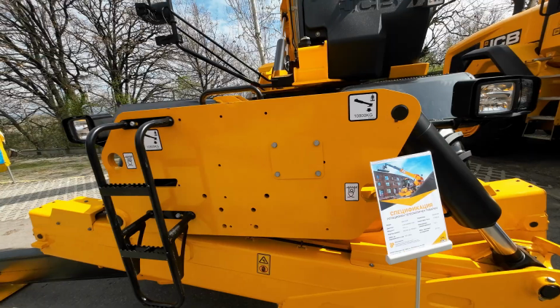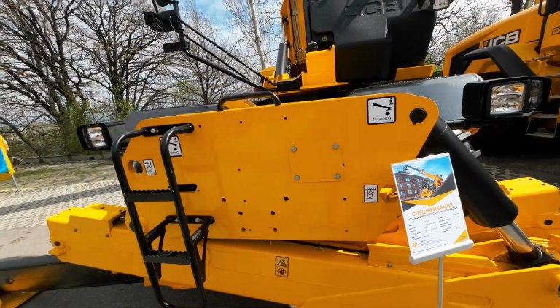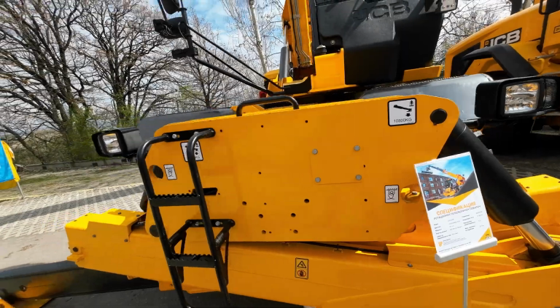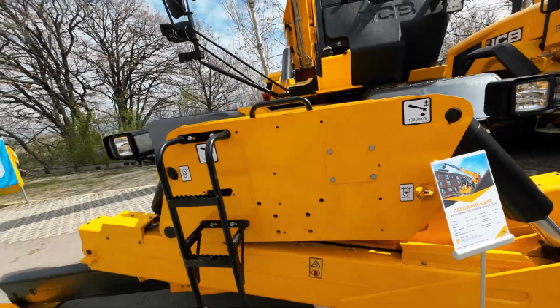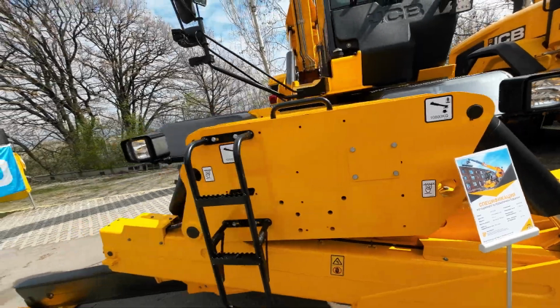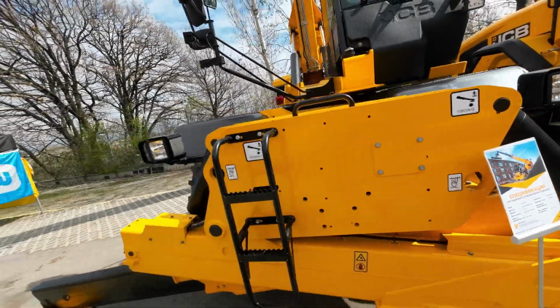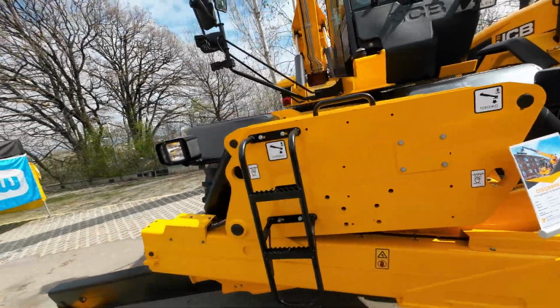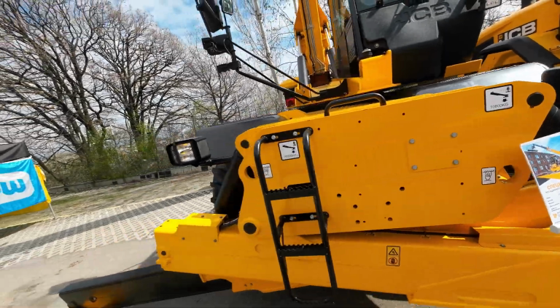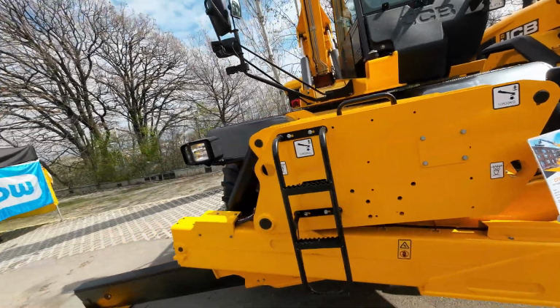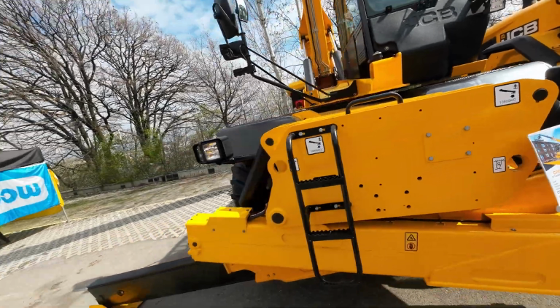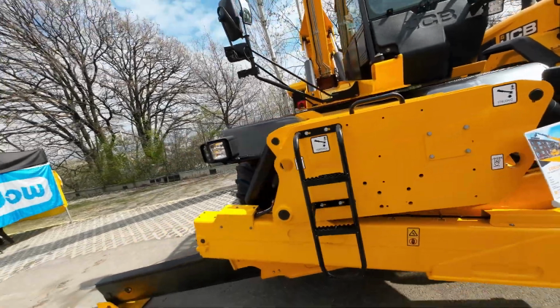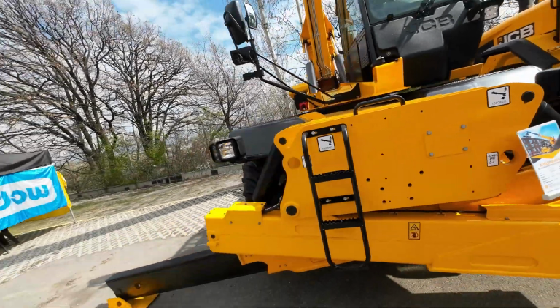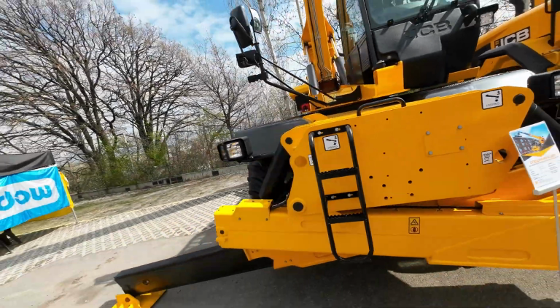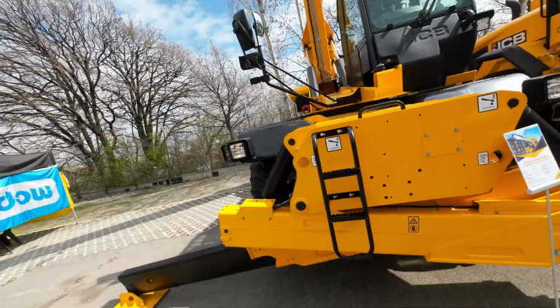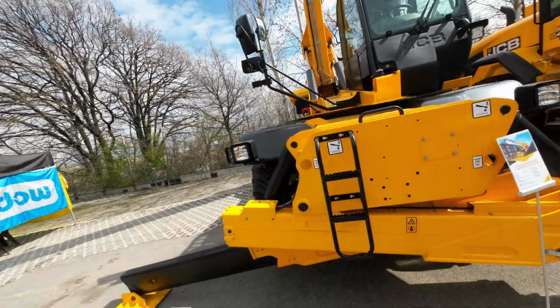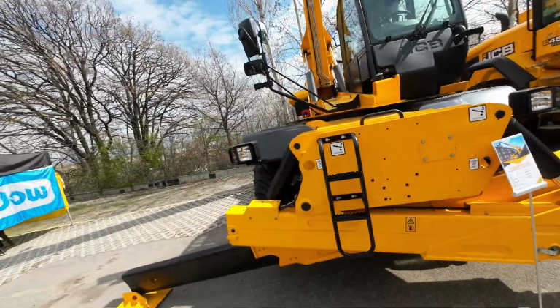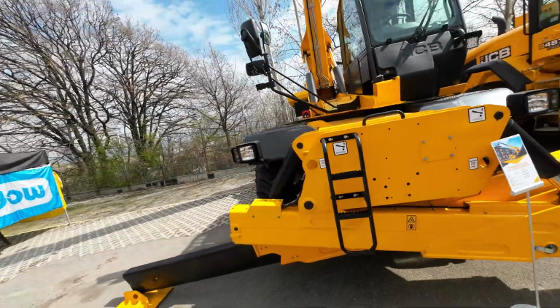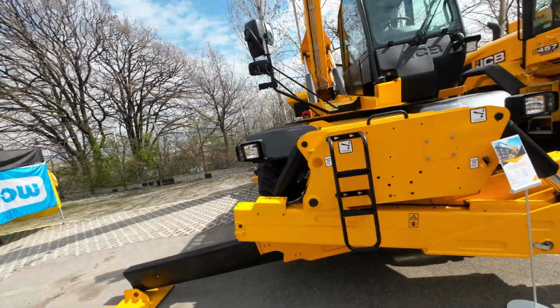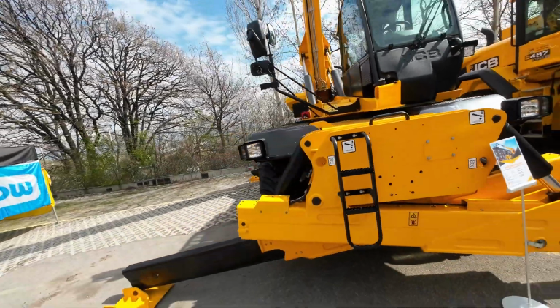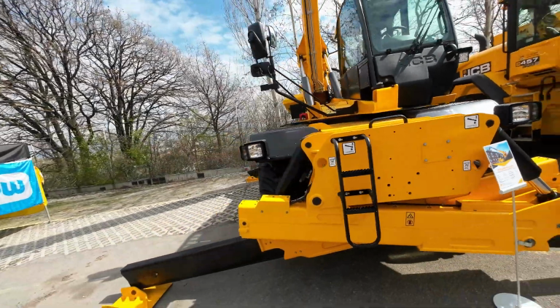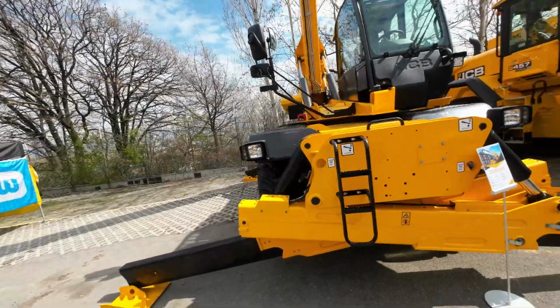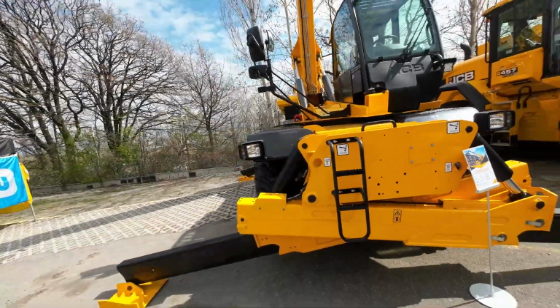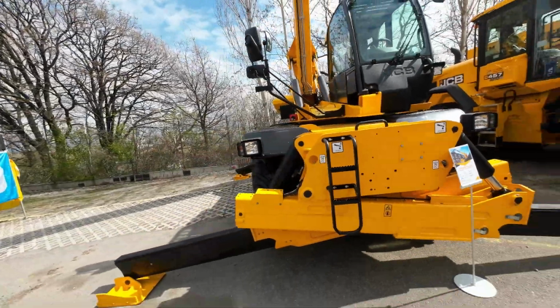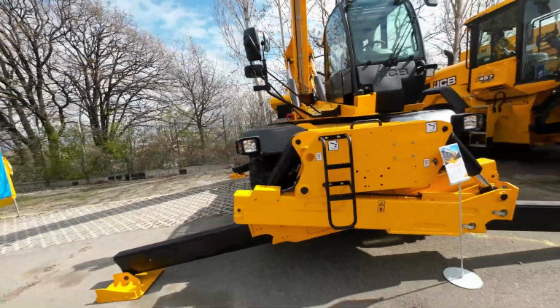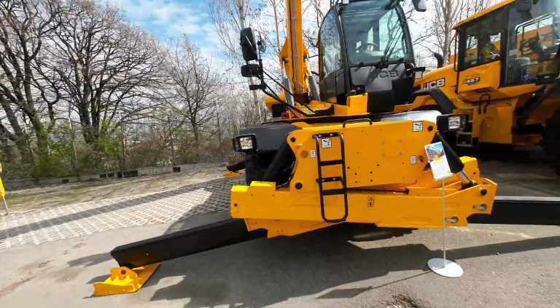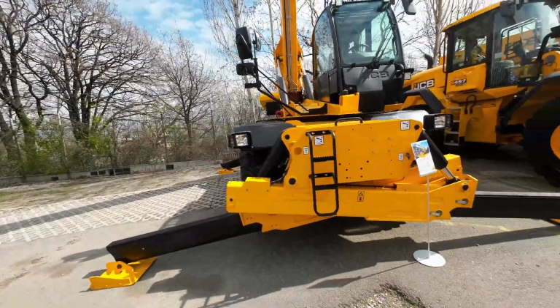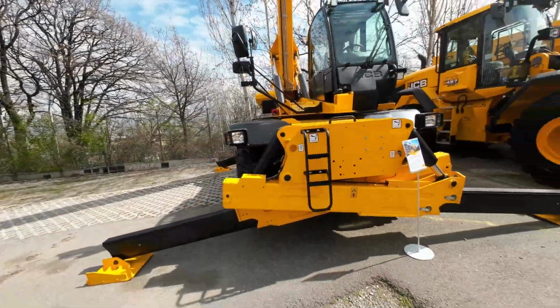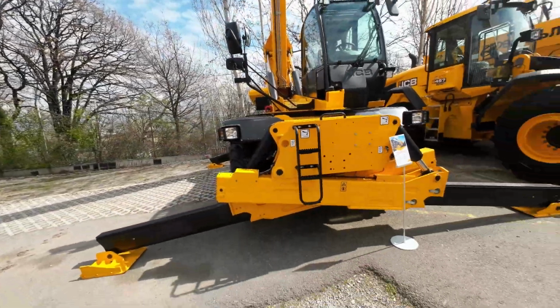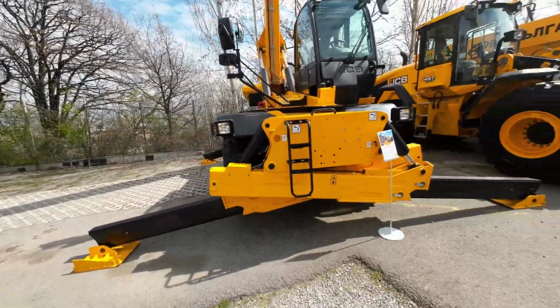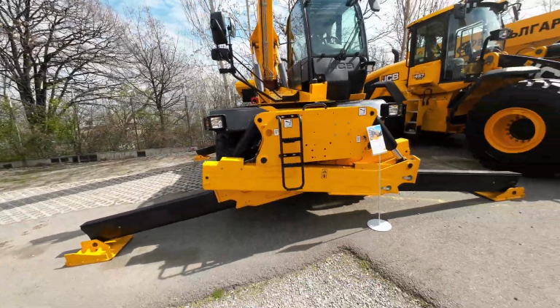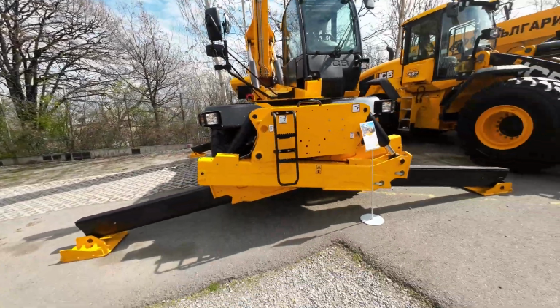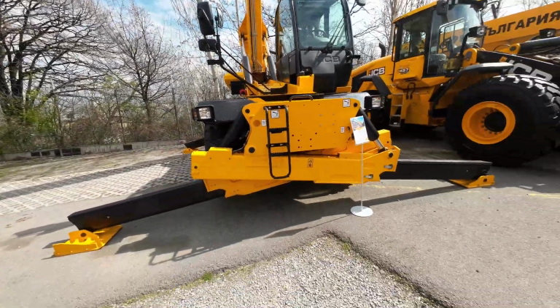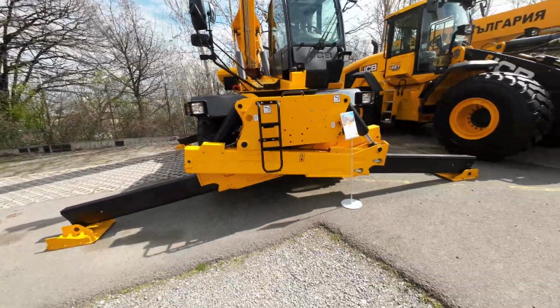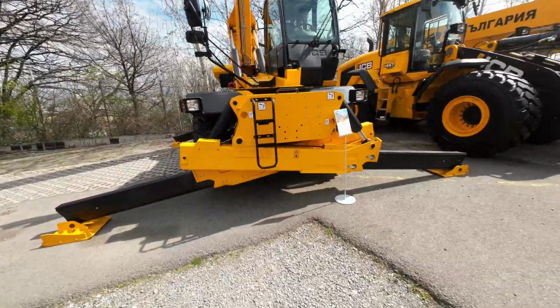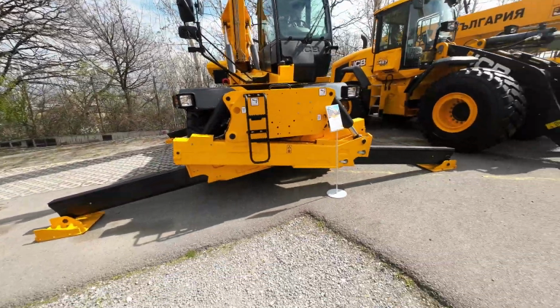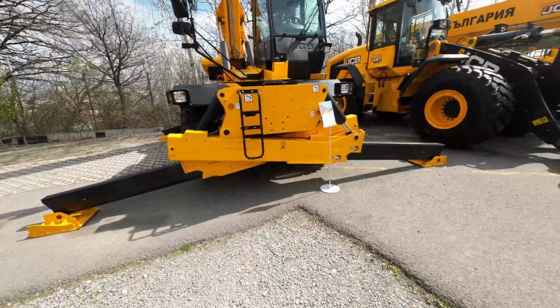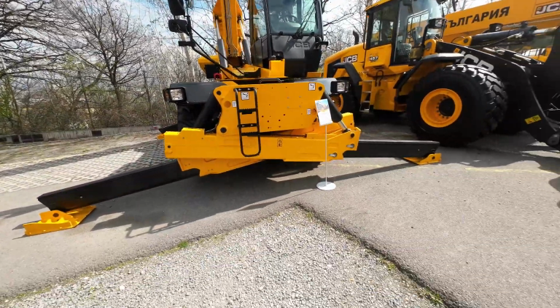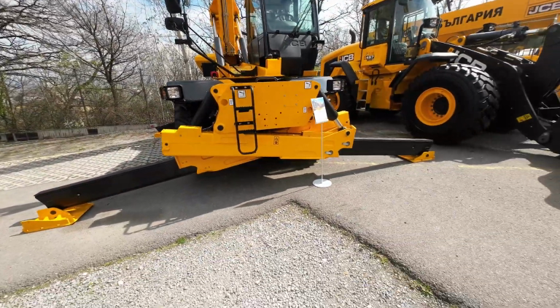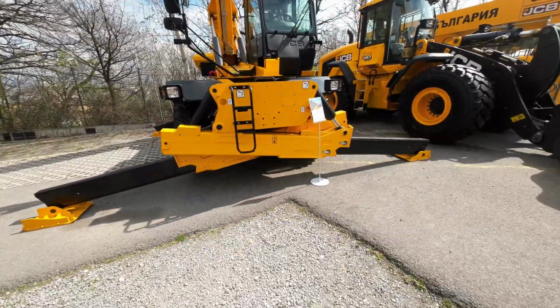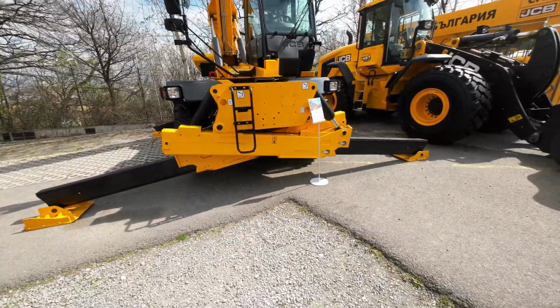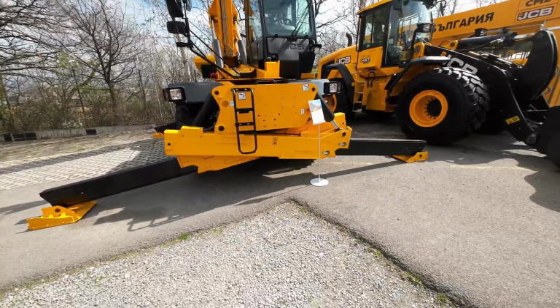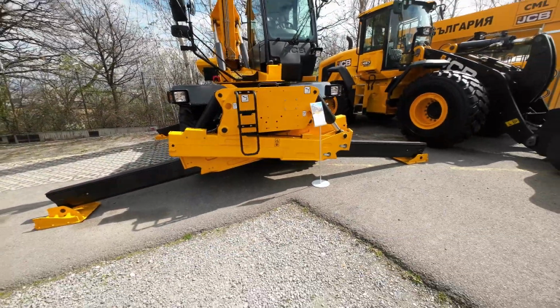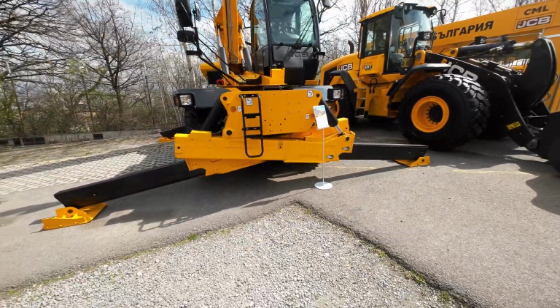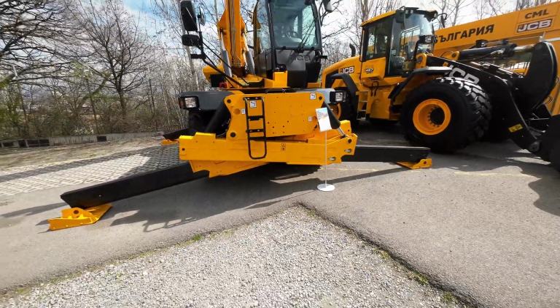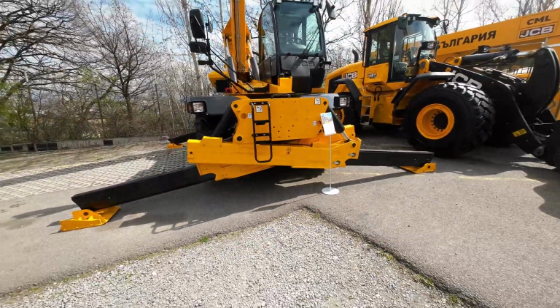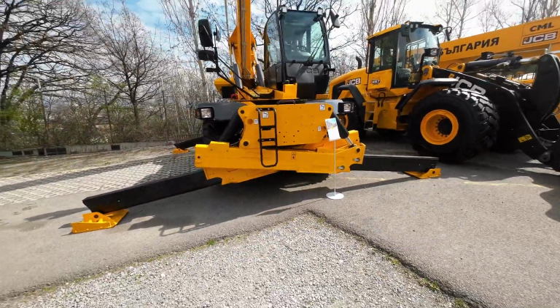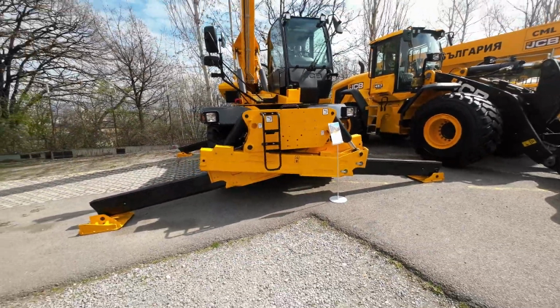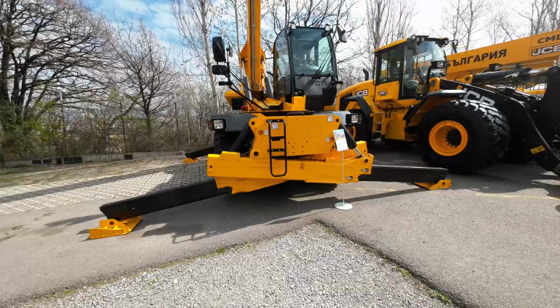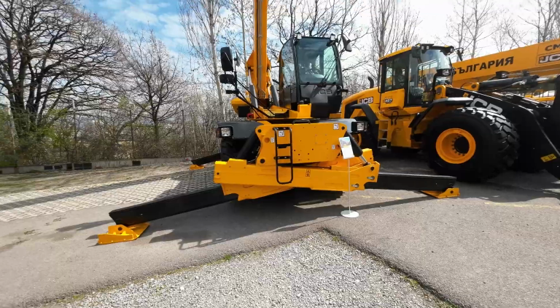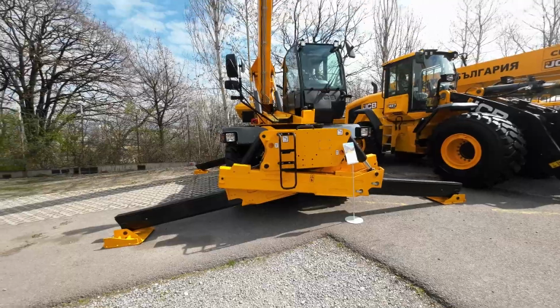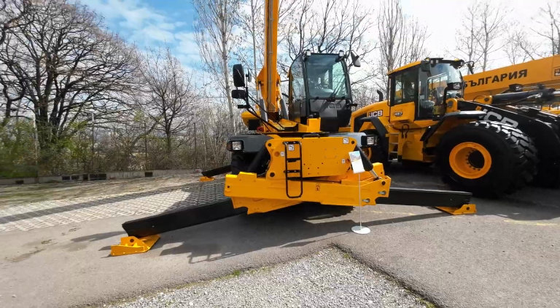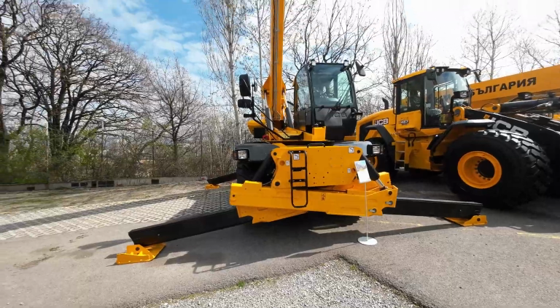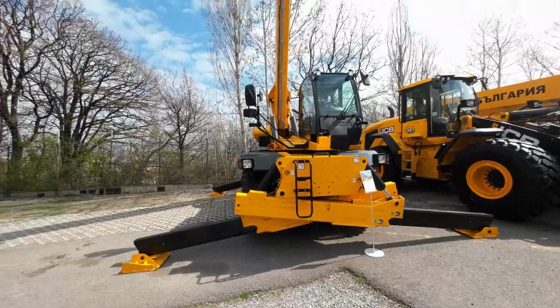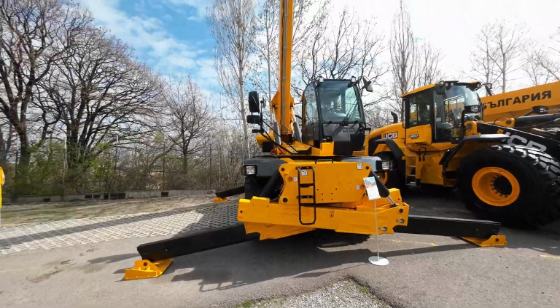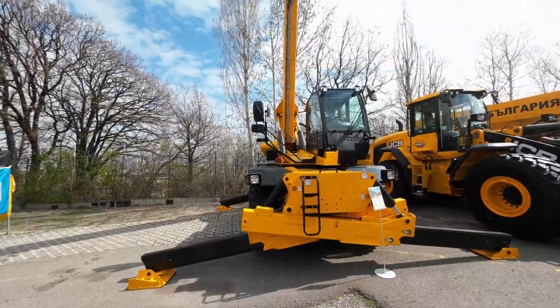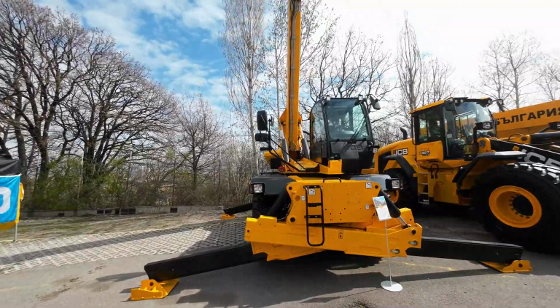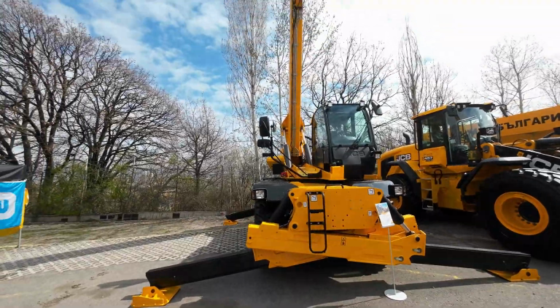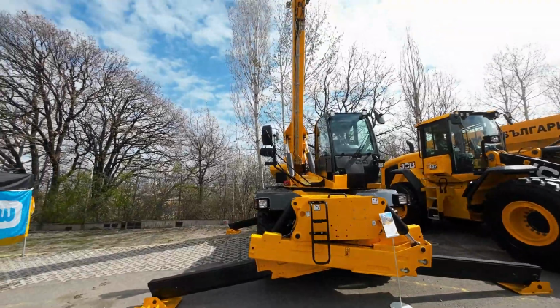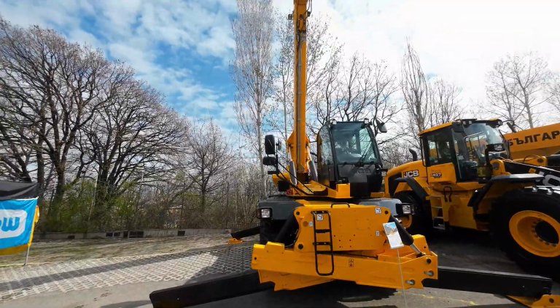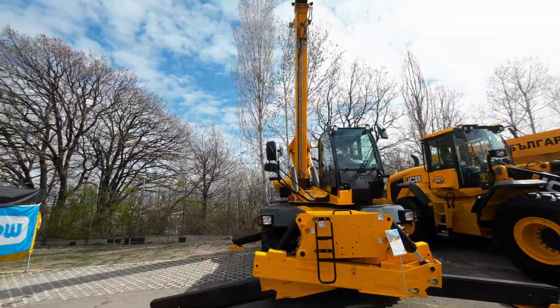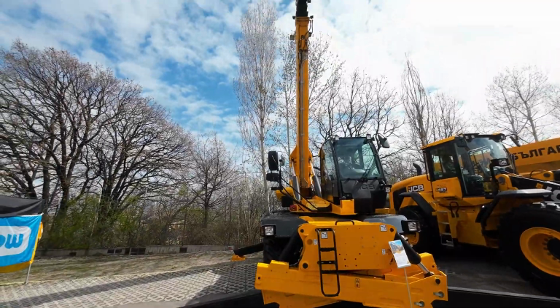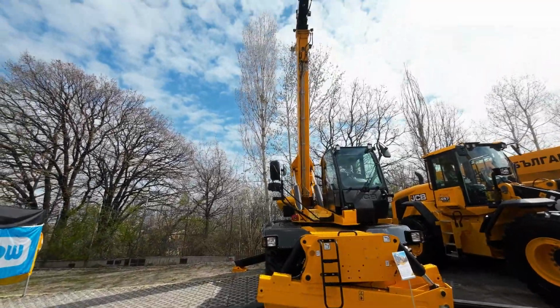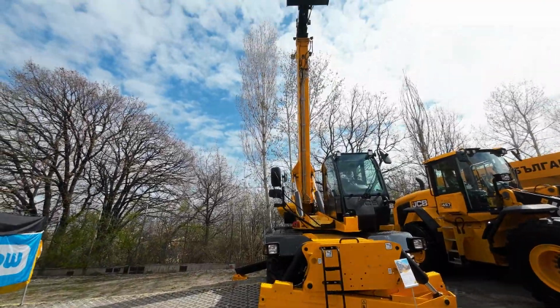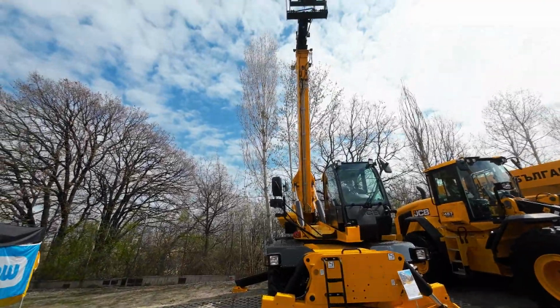Reliable productivity around the clock. Simple to operate. Supremely versatile. Safety first.